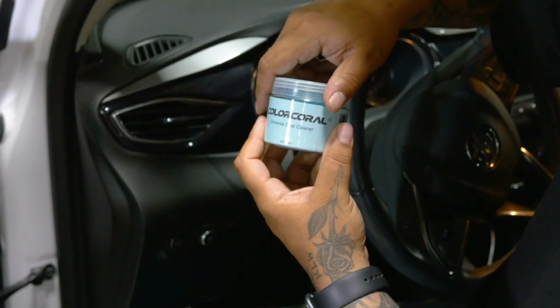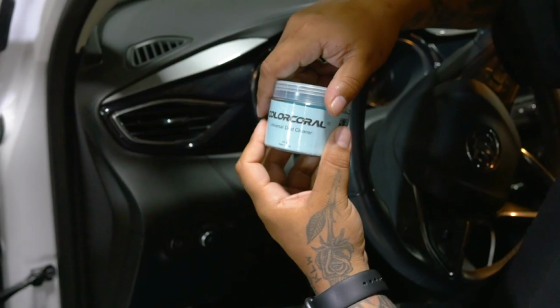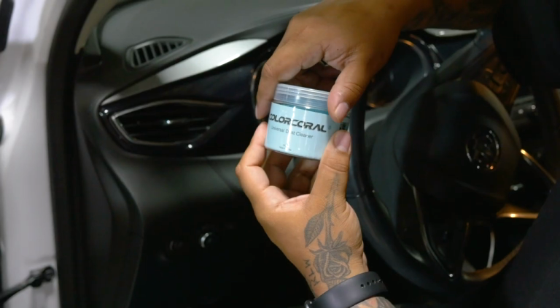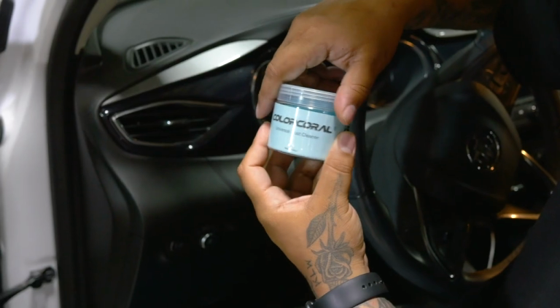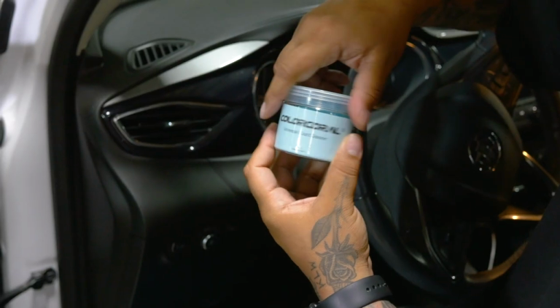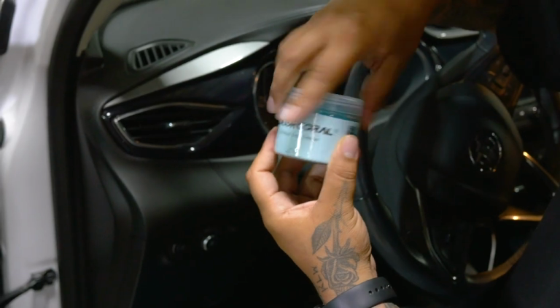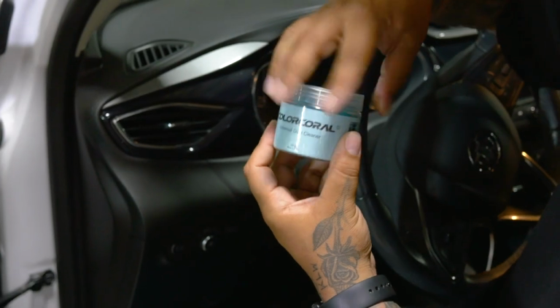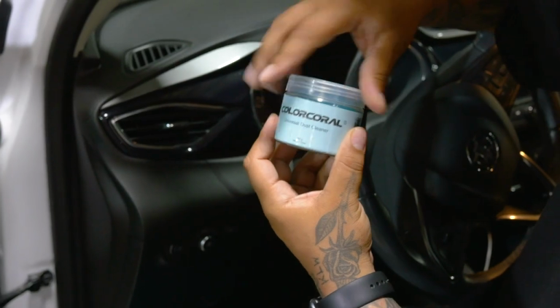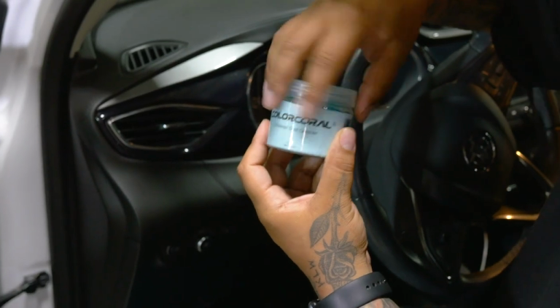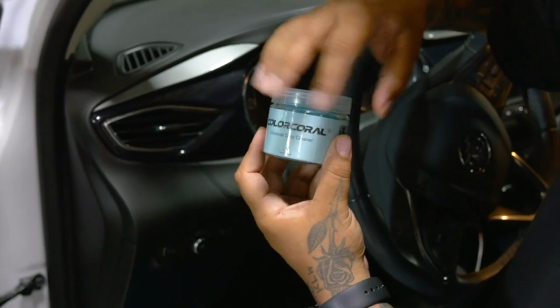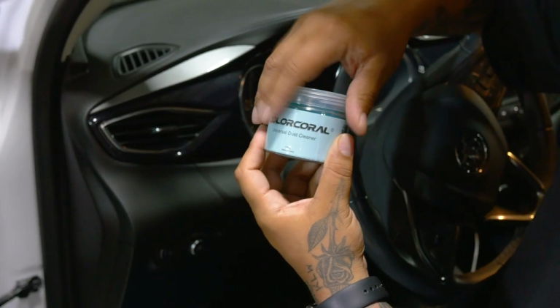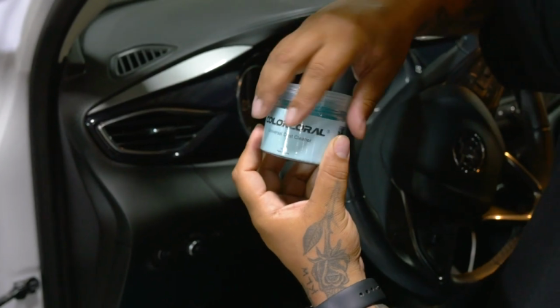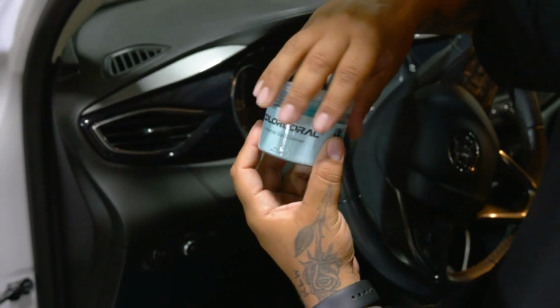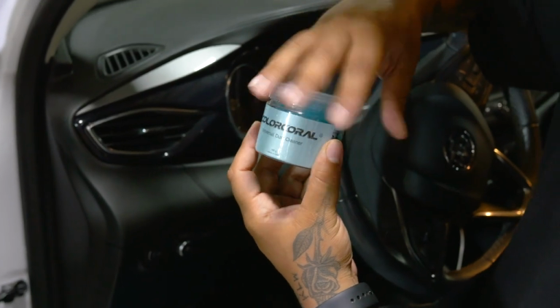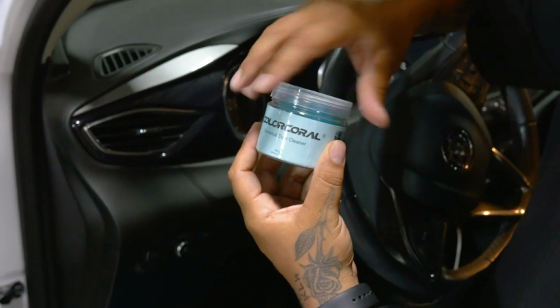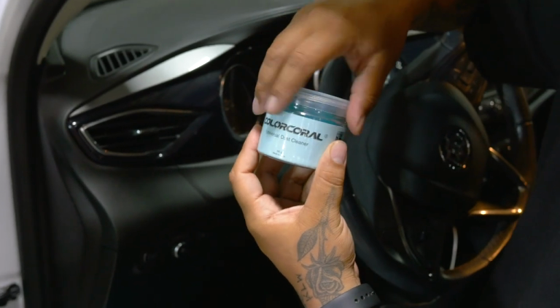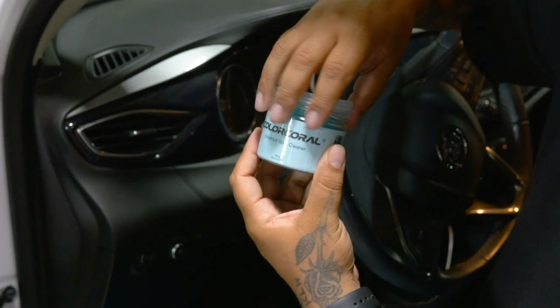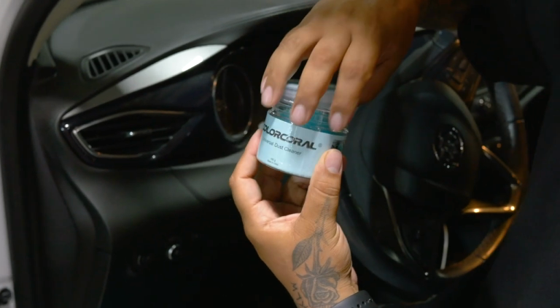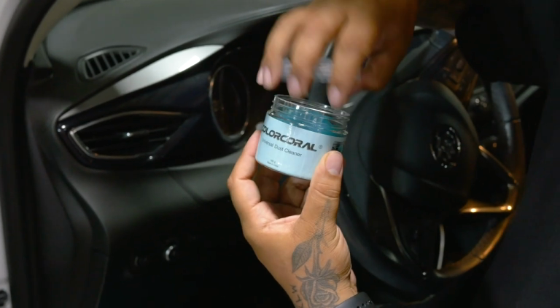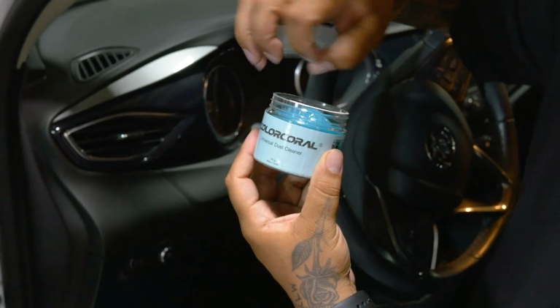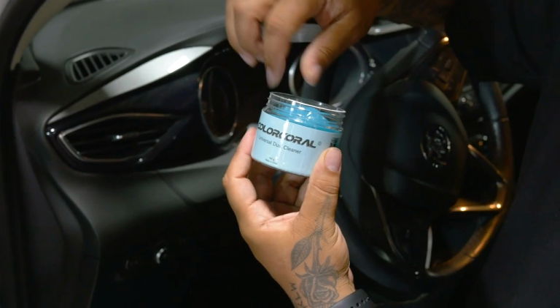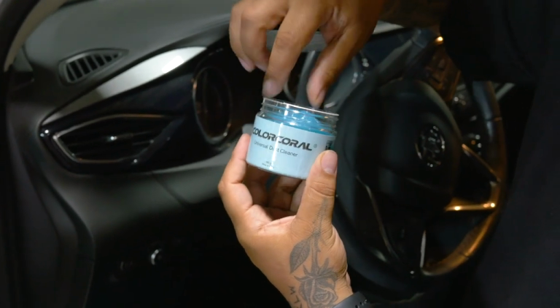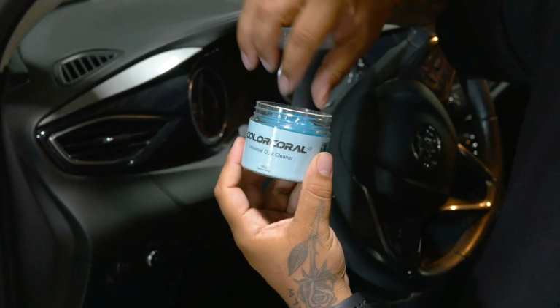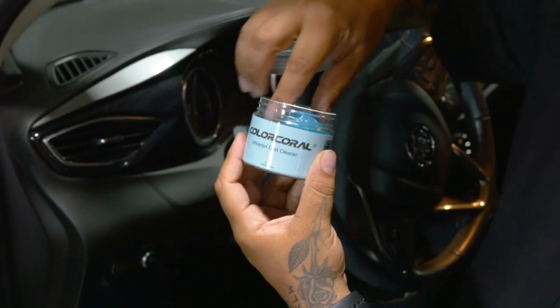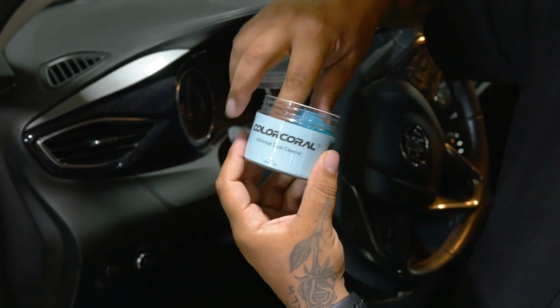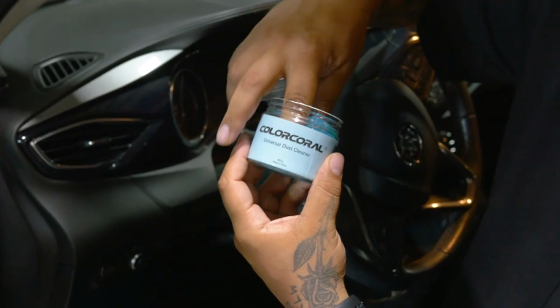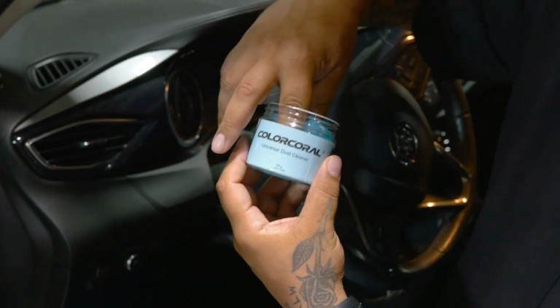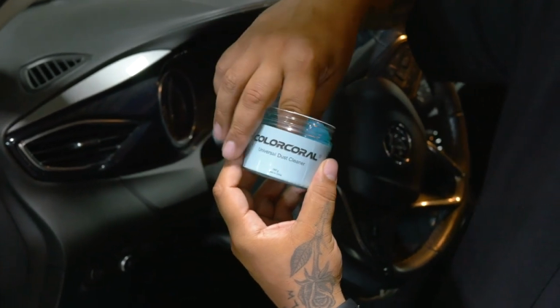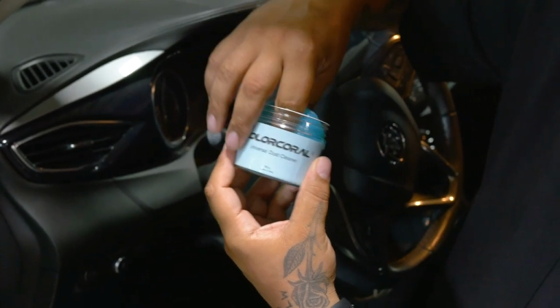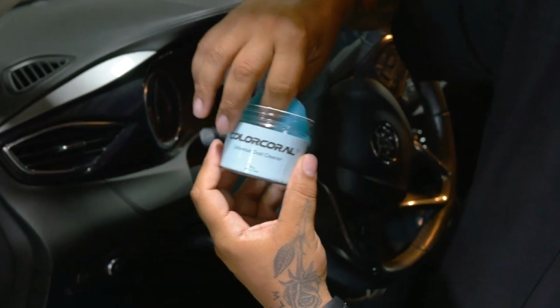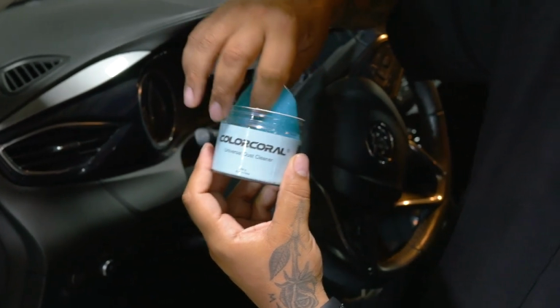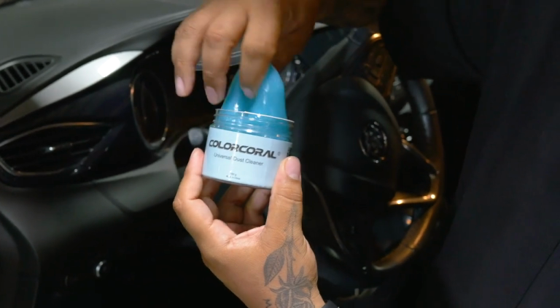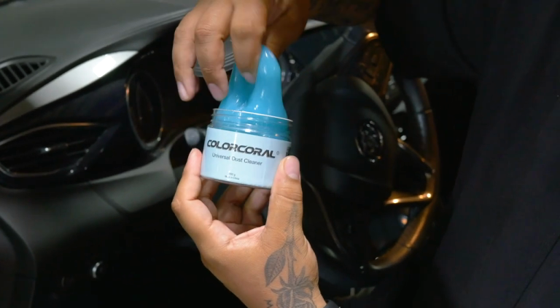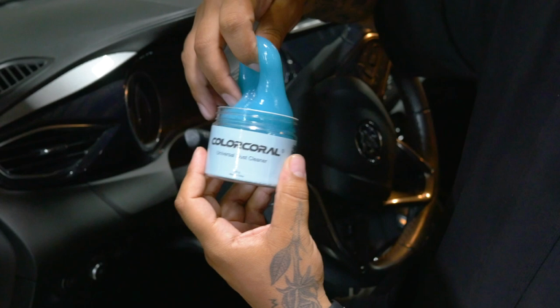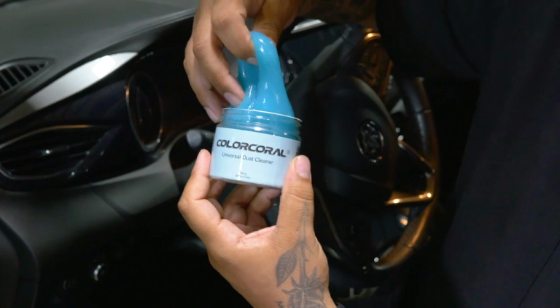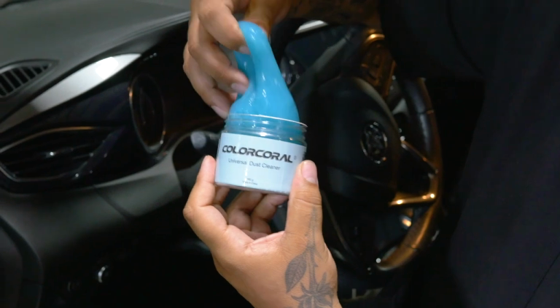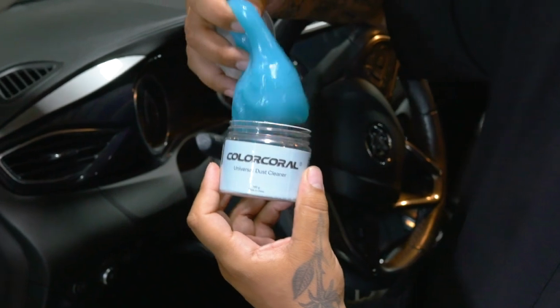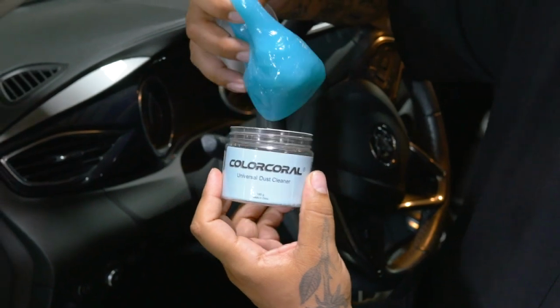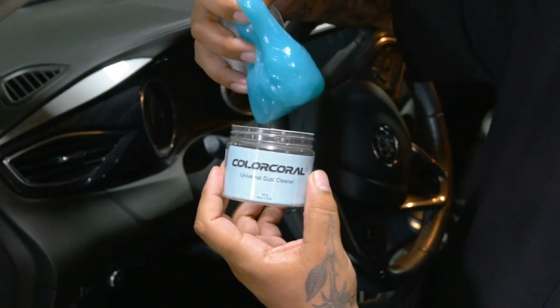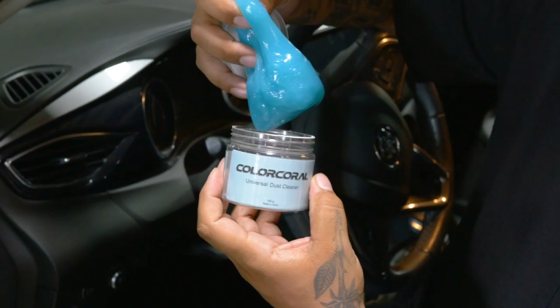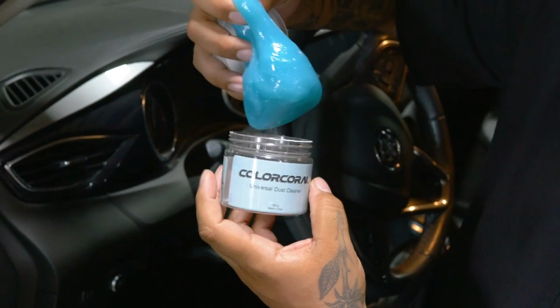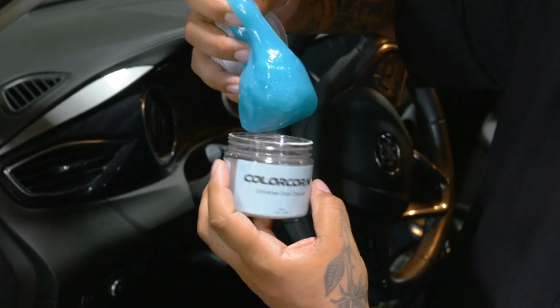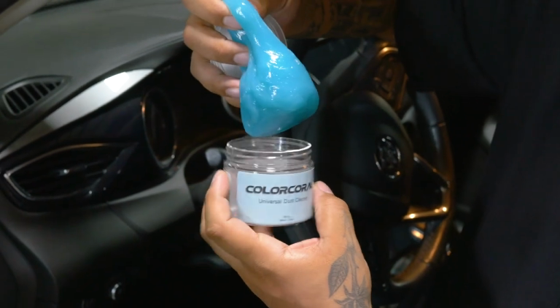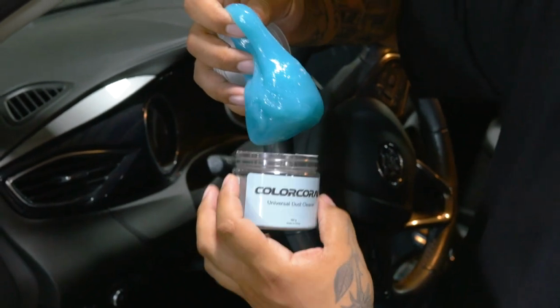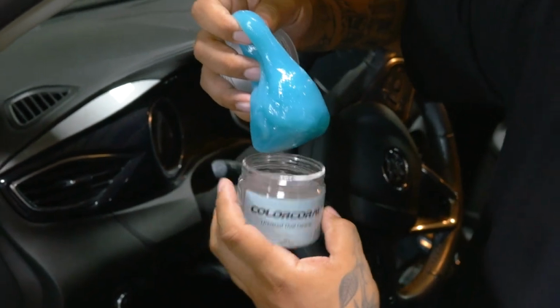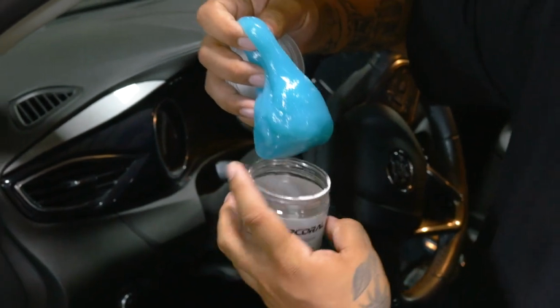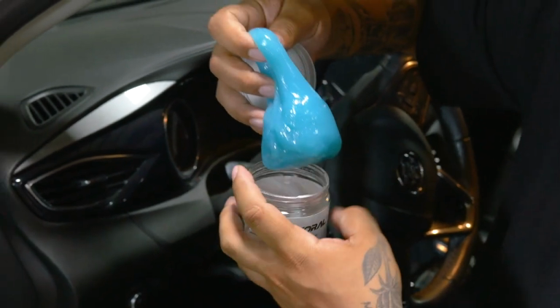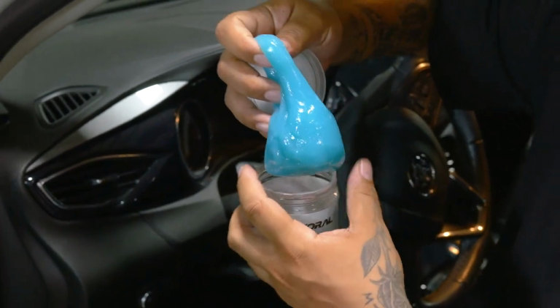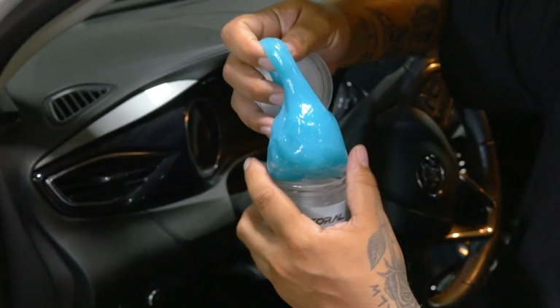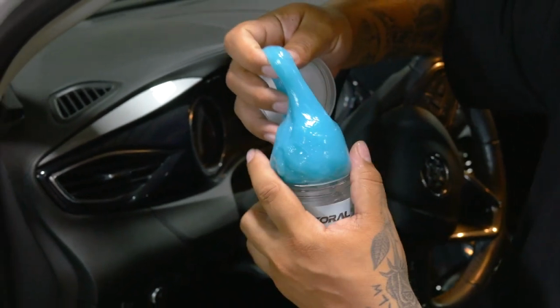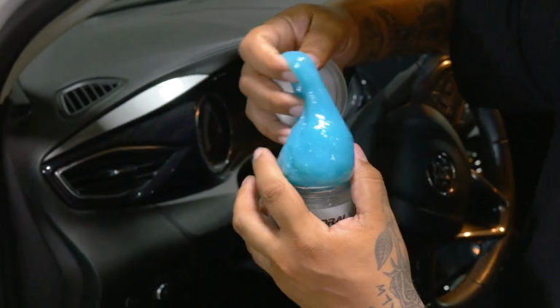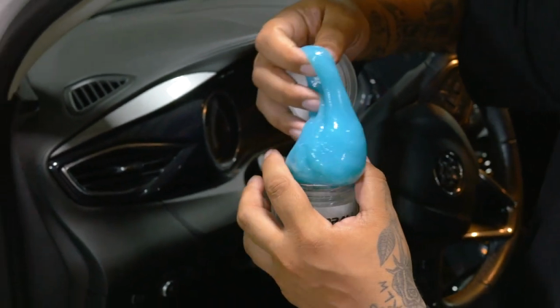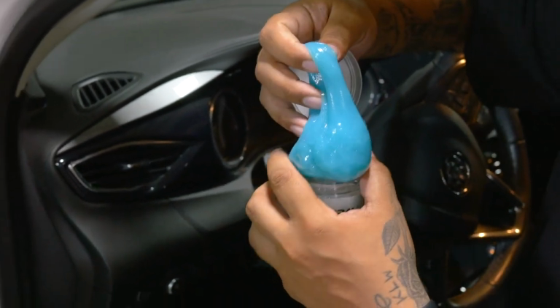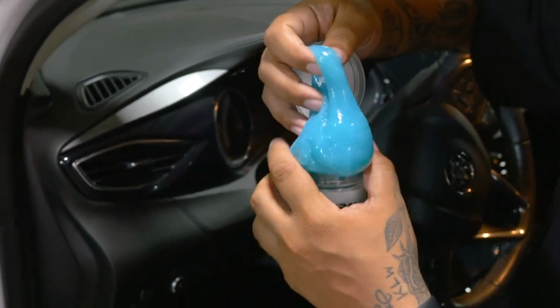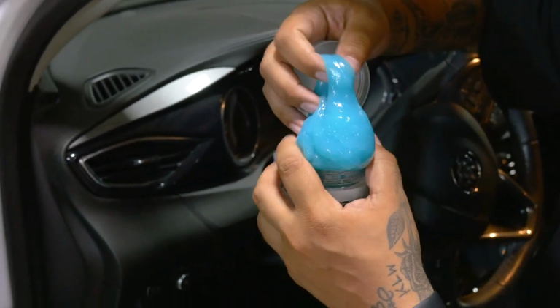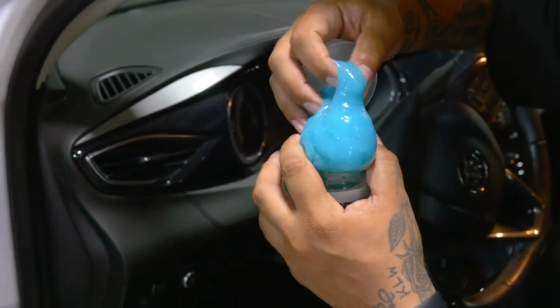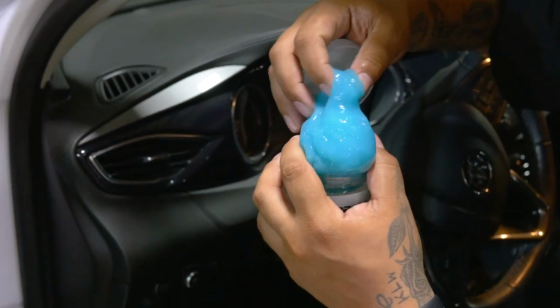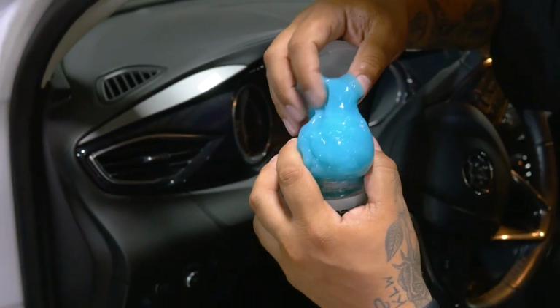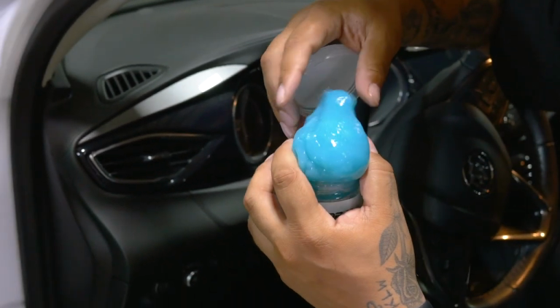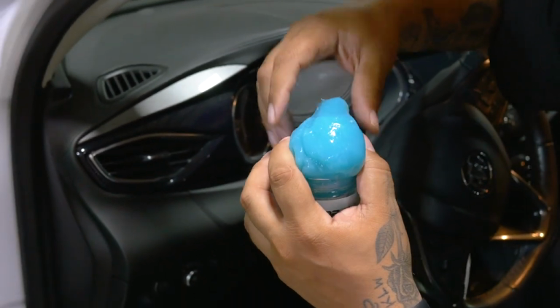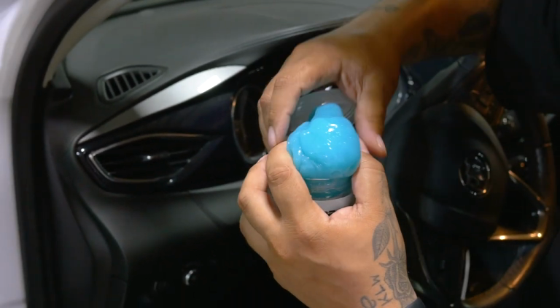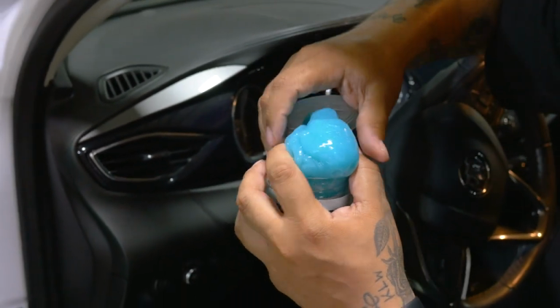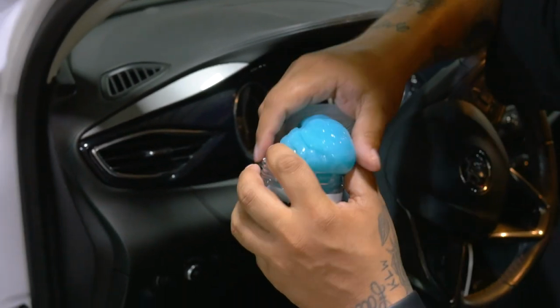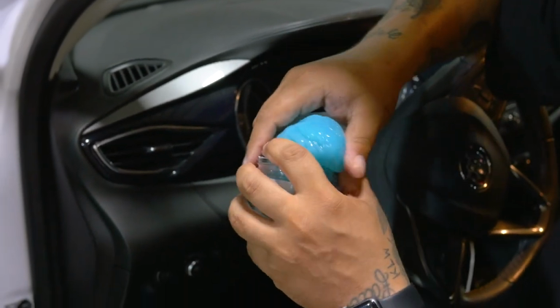Color Corral reminds me of the silly putty that I used to play with as a kid. I spread that all around my parents' cars, but they got mad. Hopefully this works a little bit better.